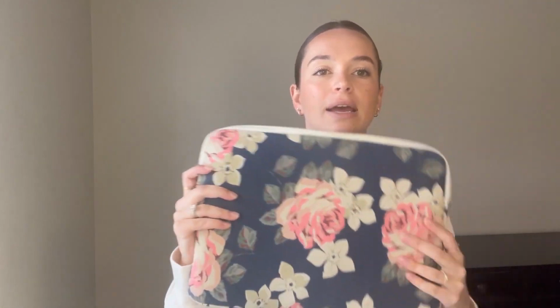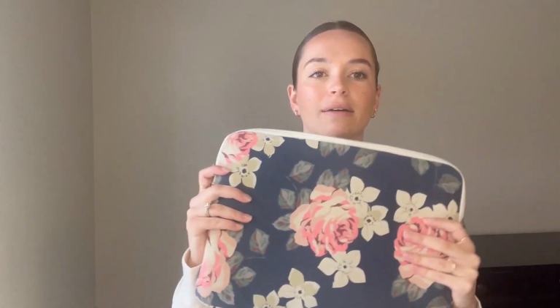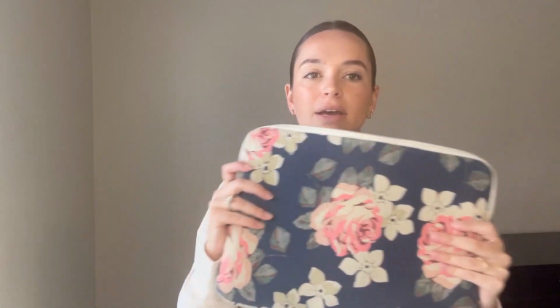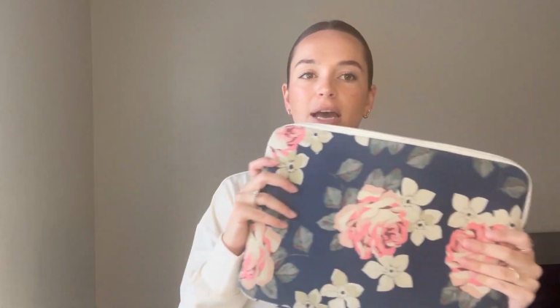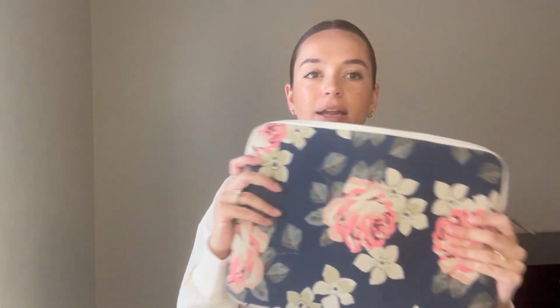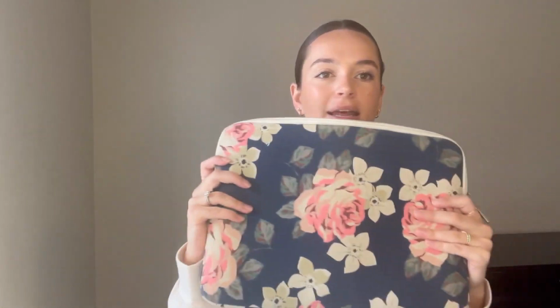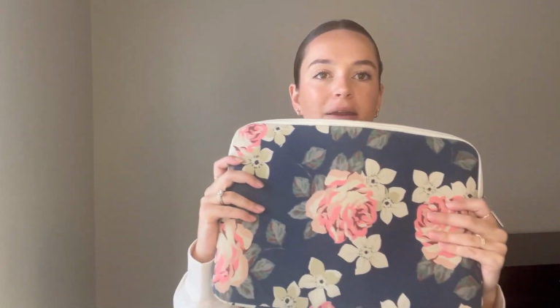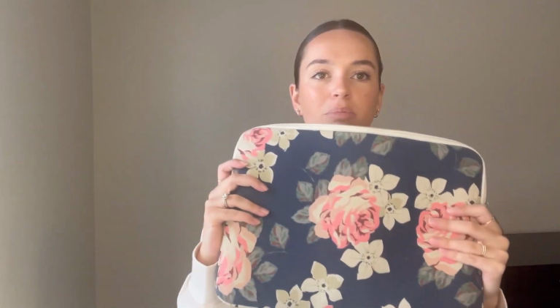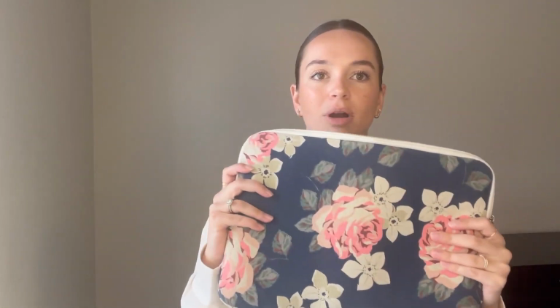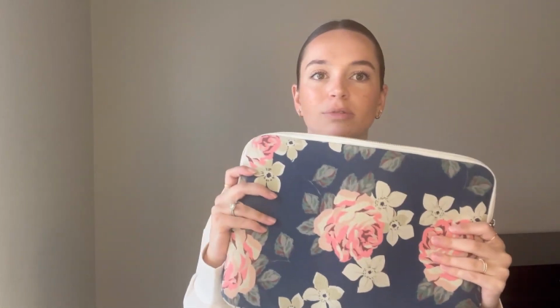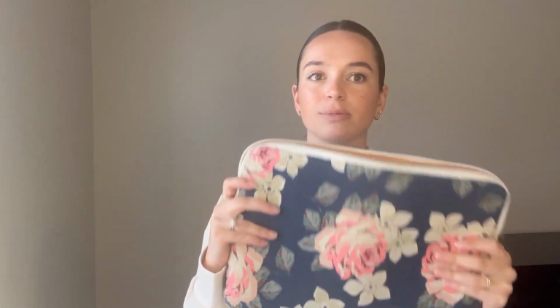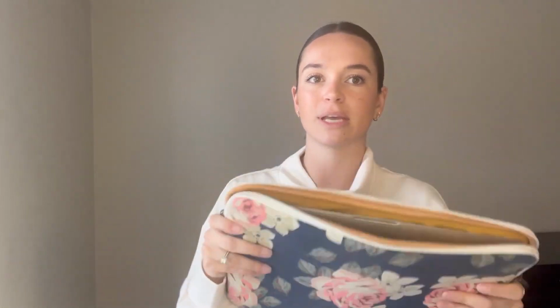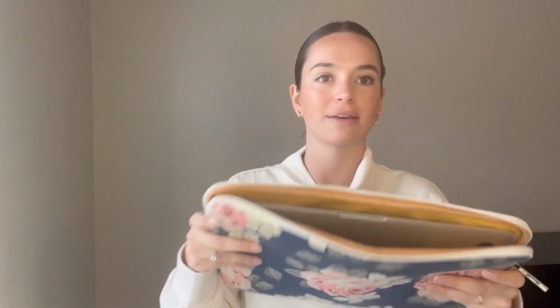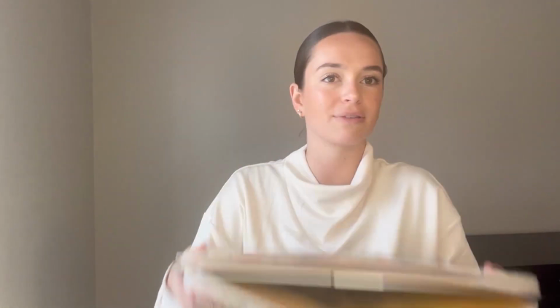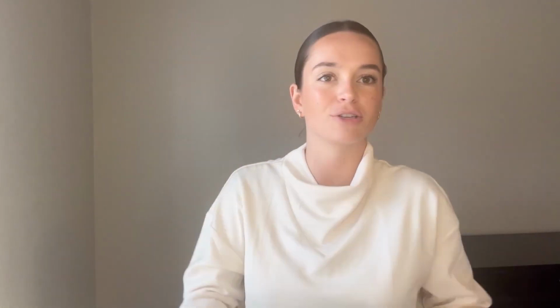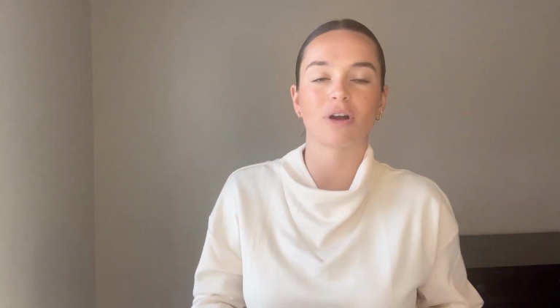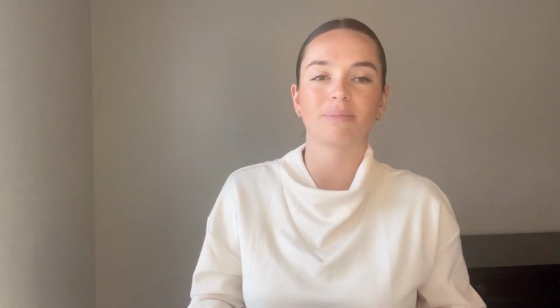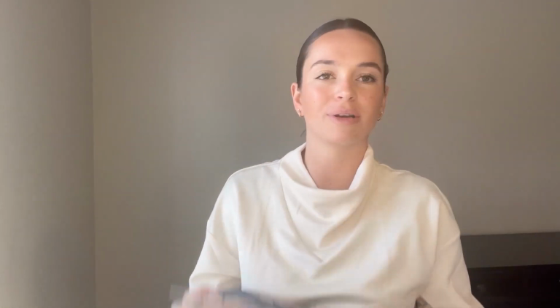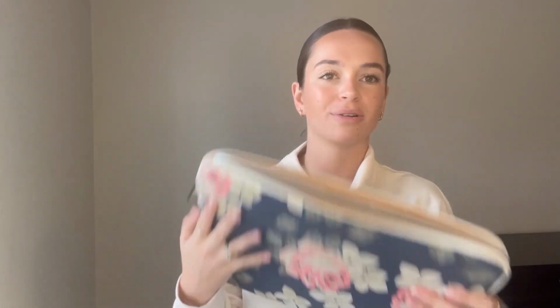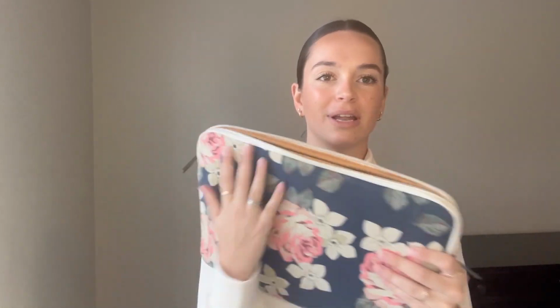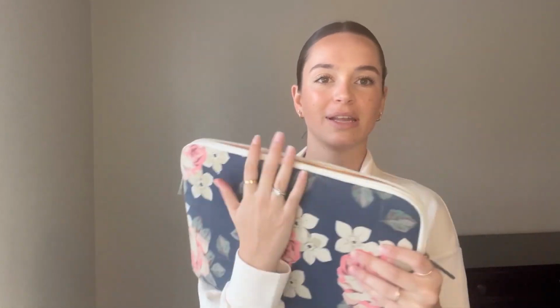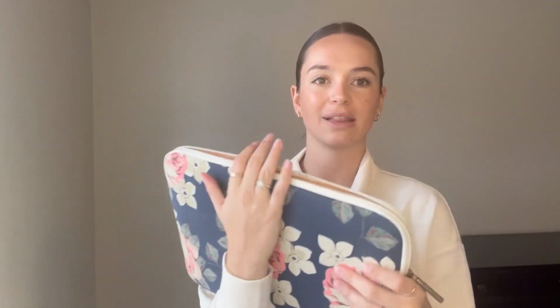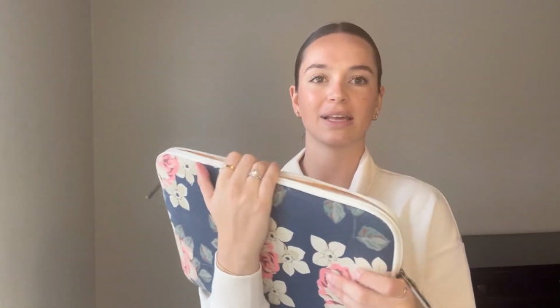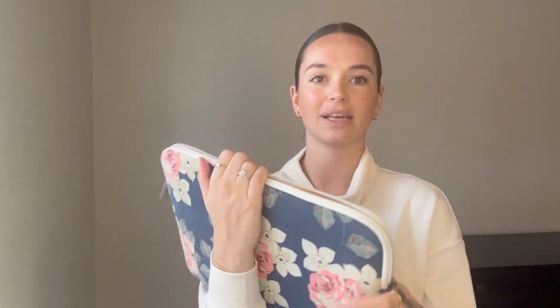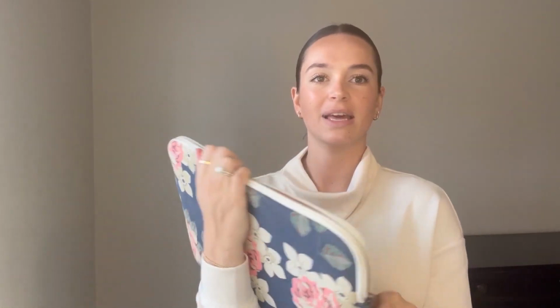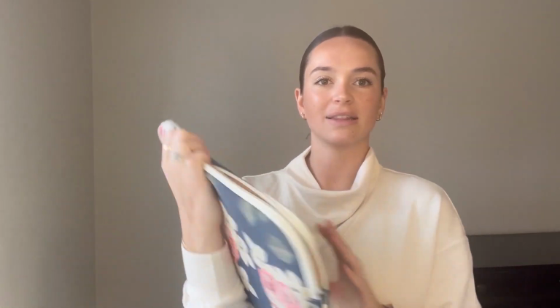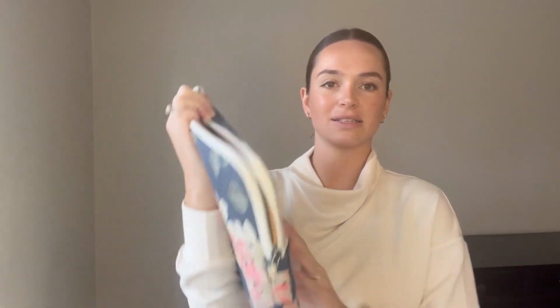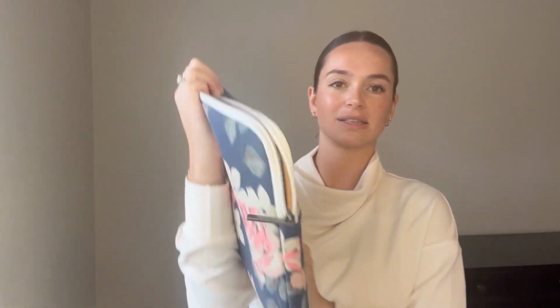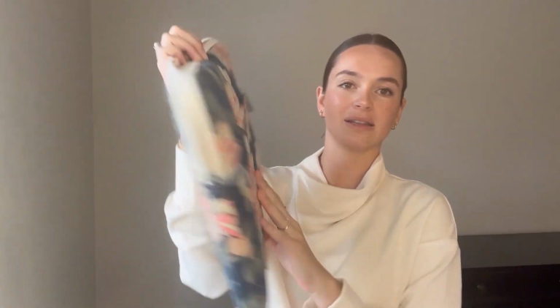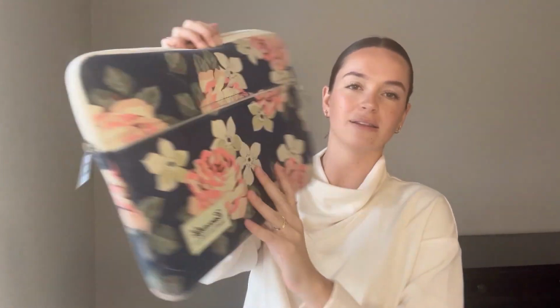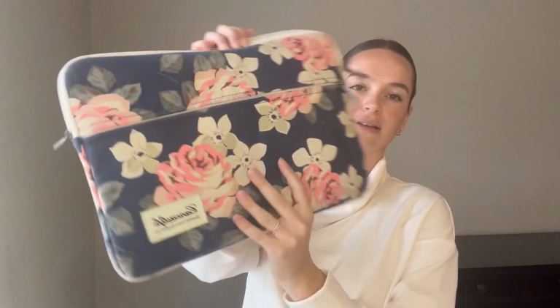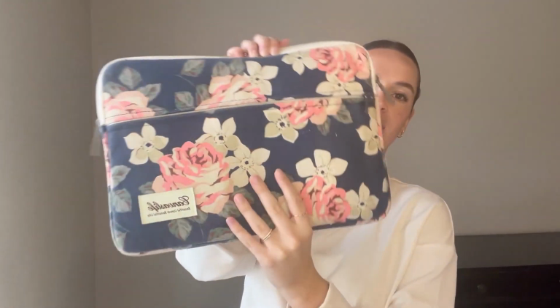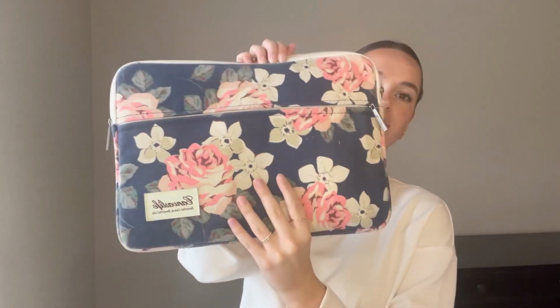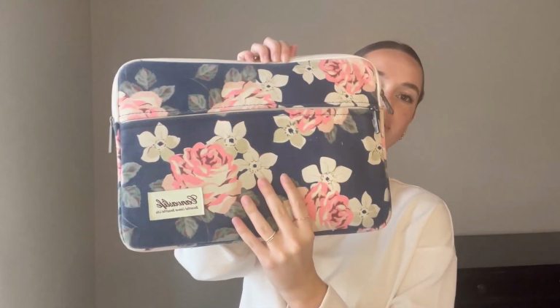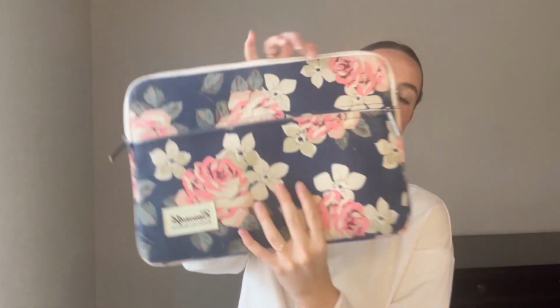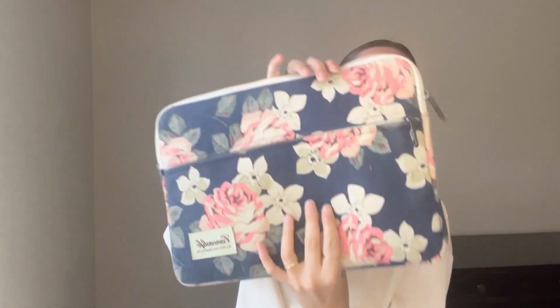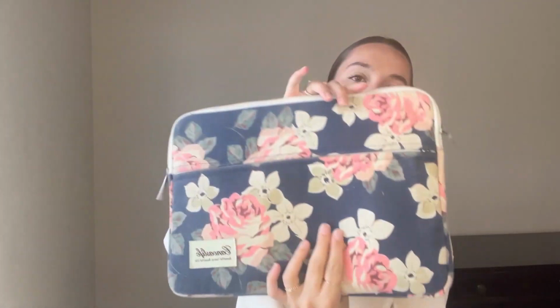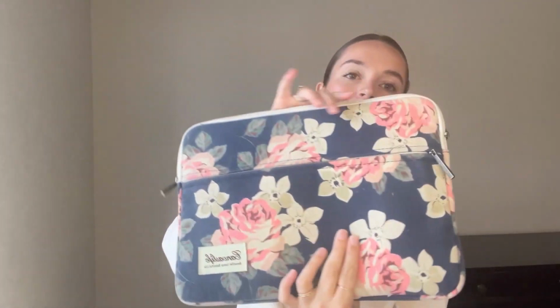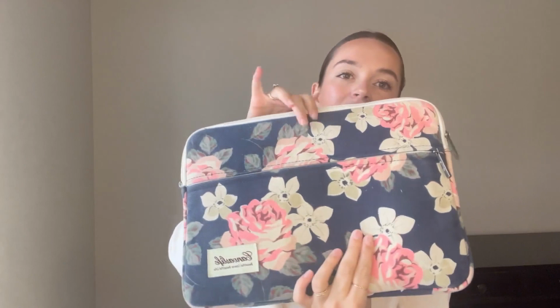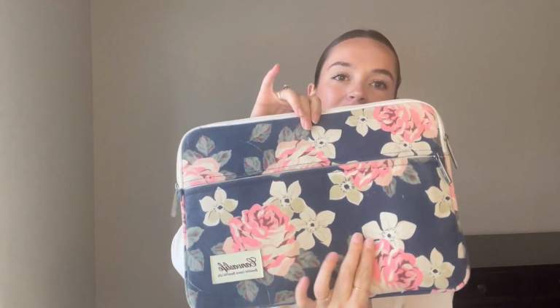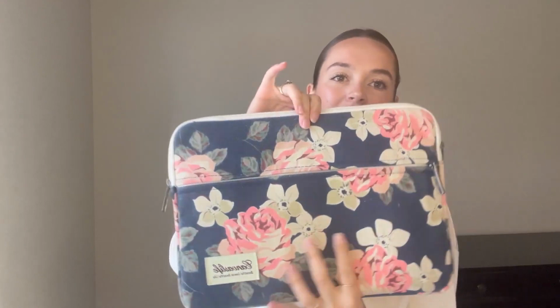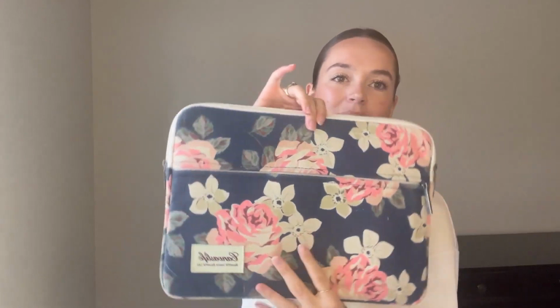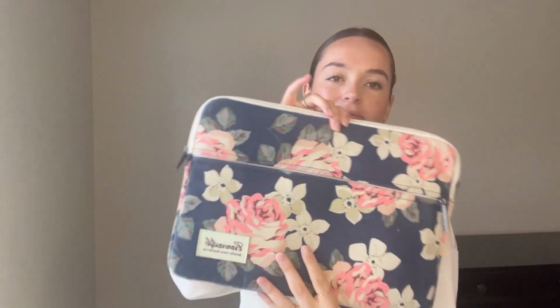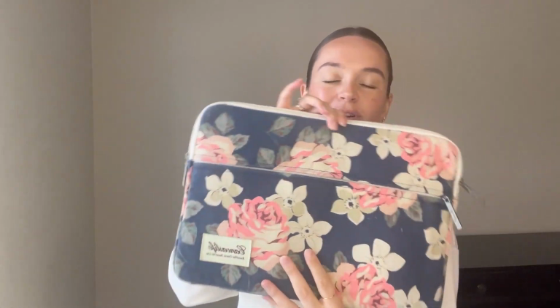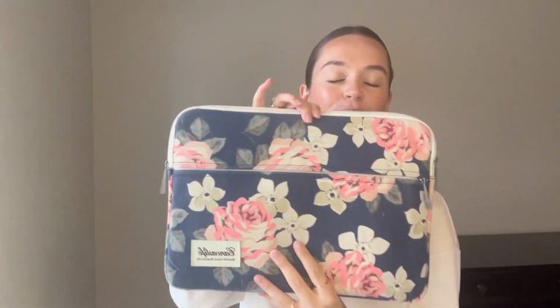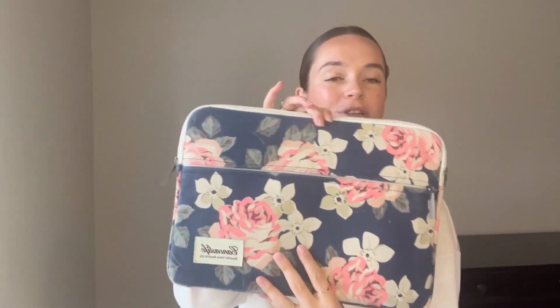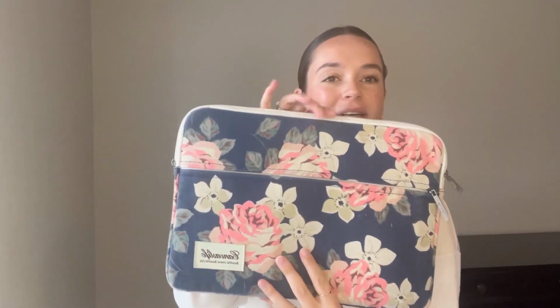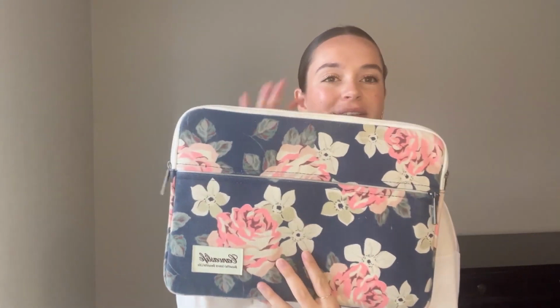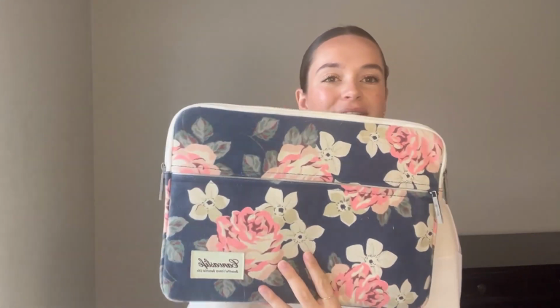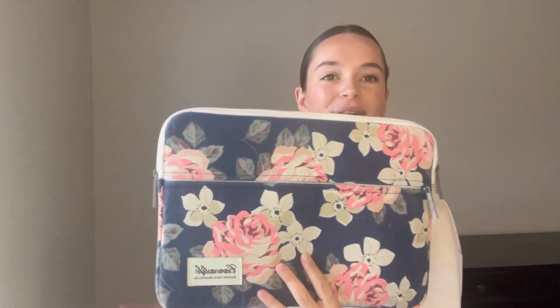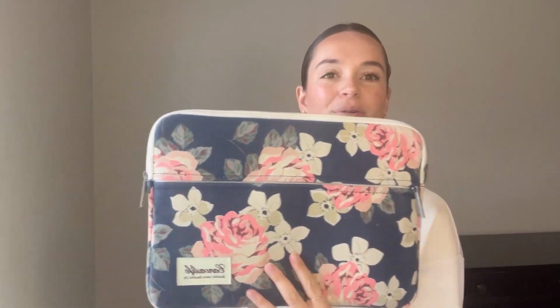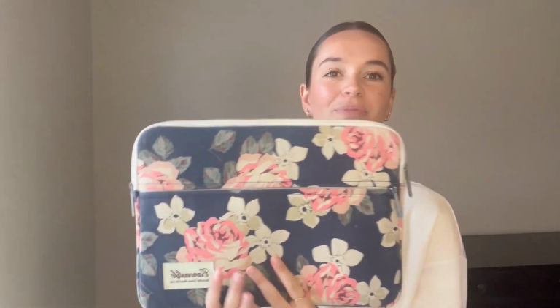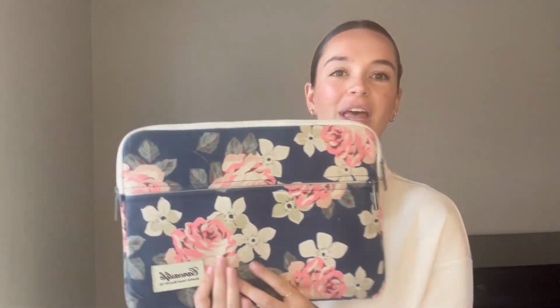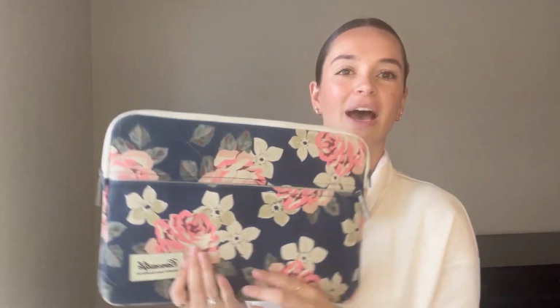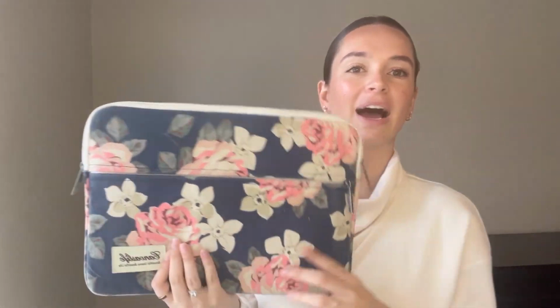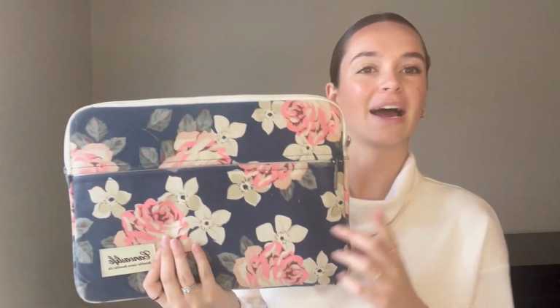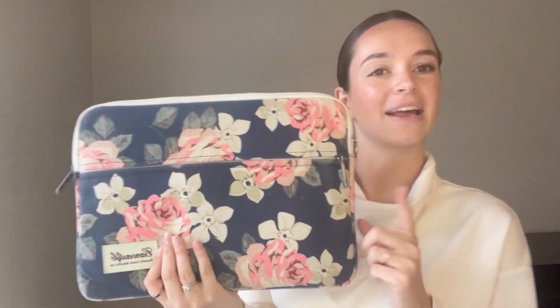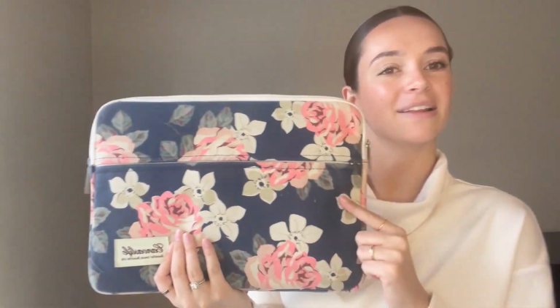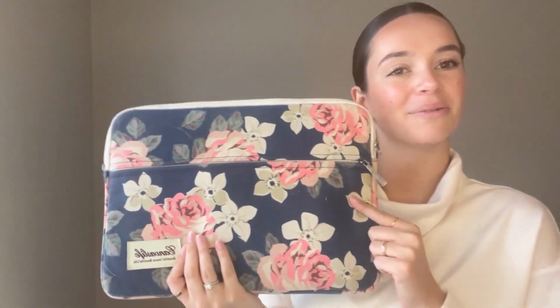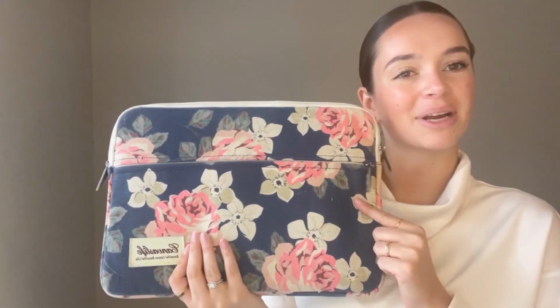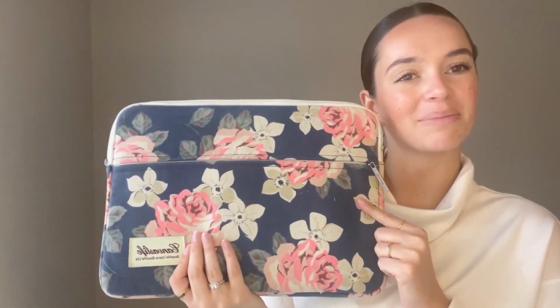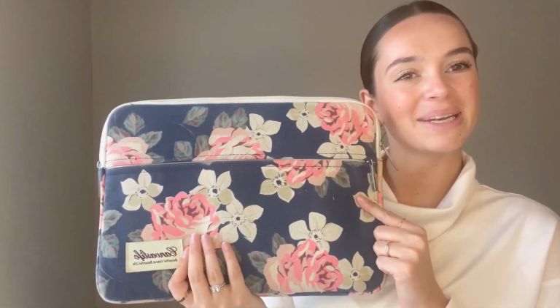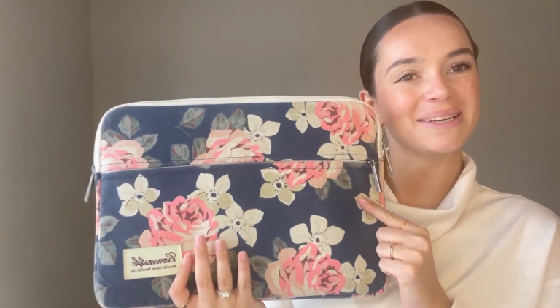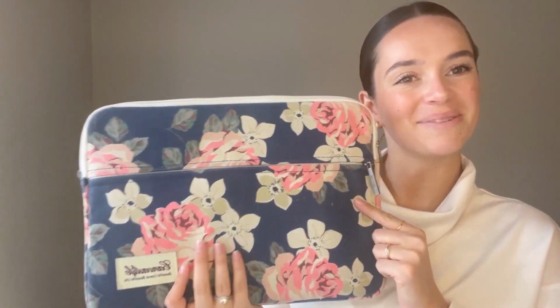I haven't had any problems — if I drop it or anything, this case has kept it very protected, so I highly recommend it.